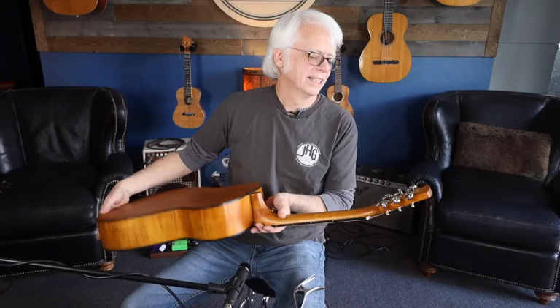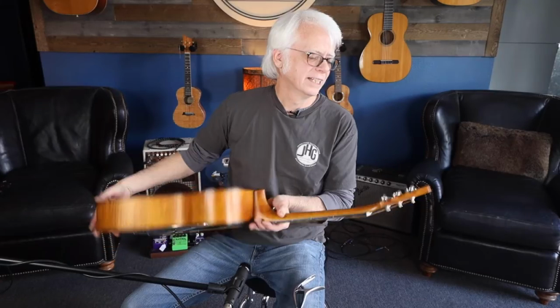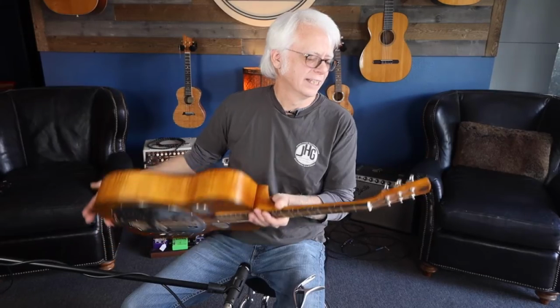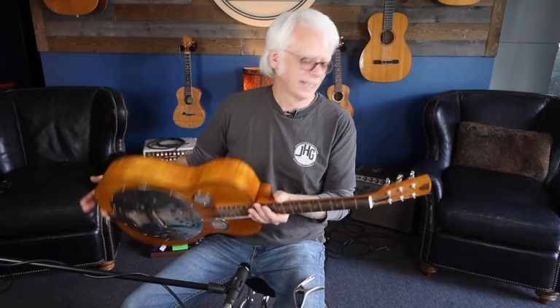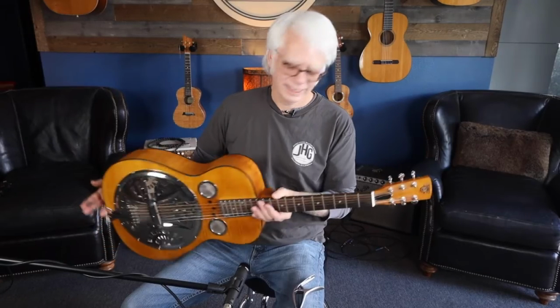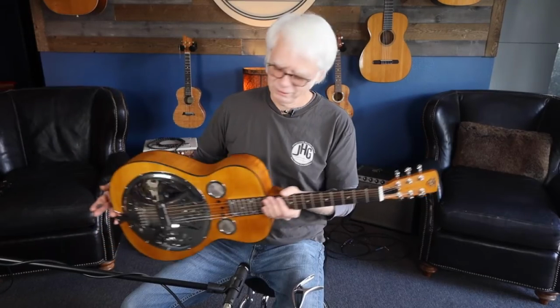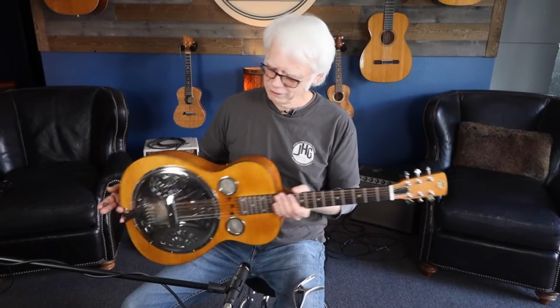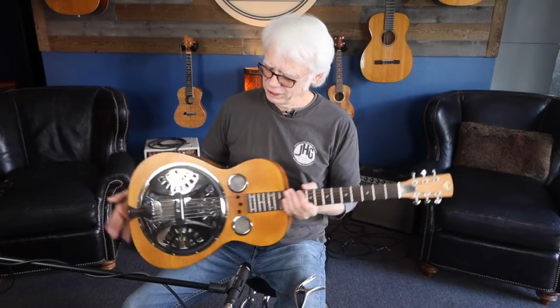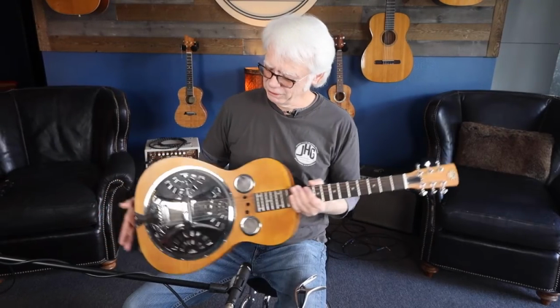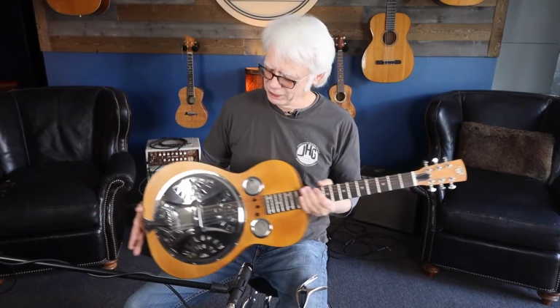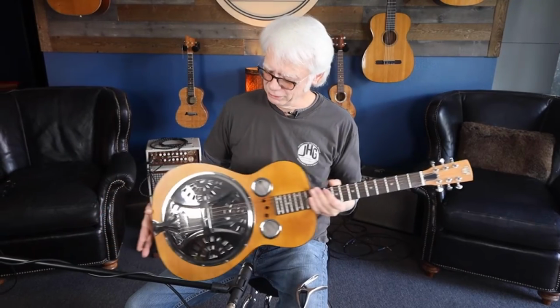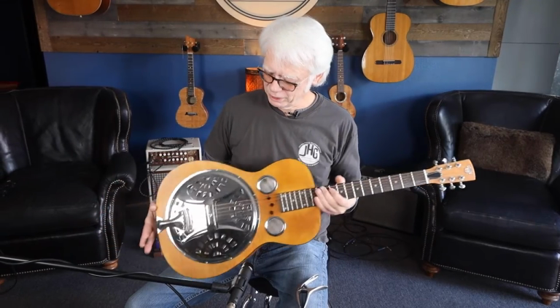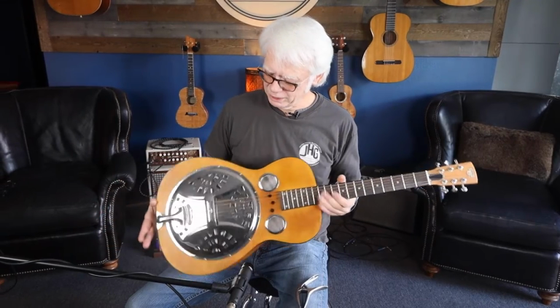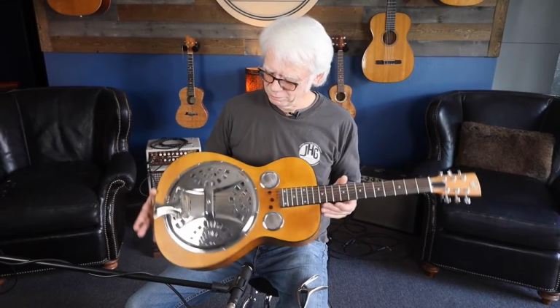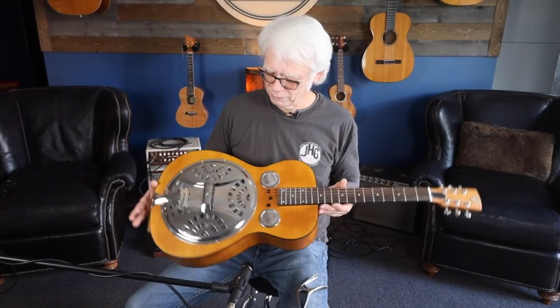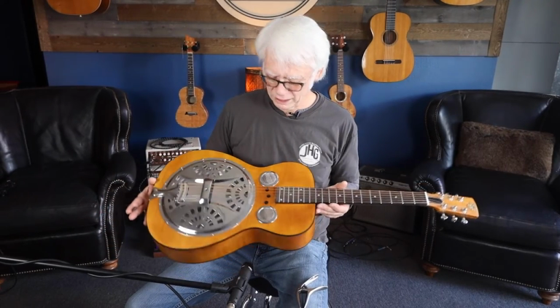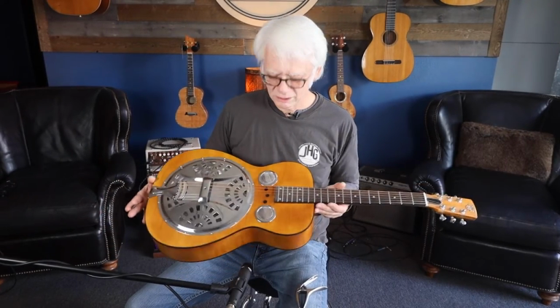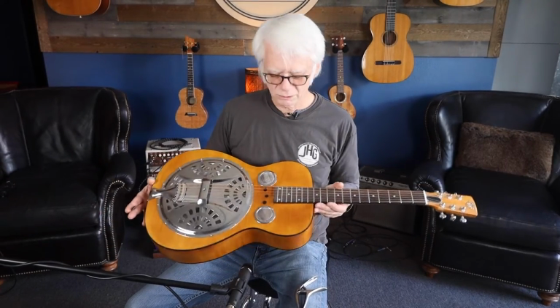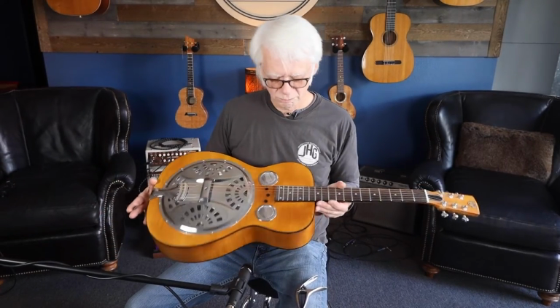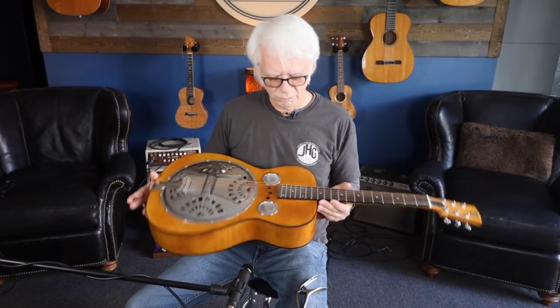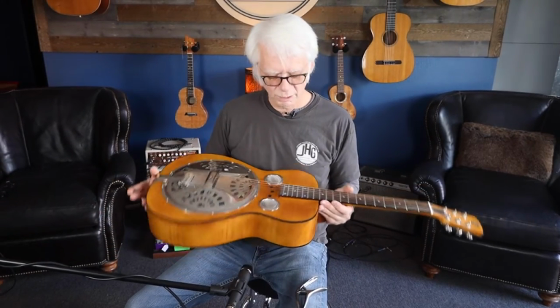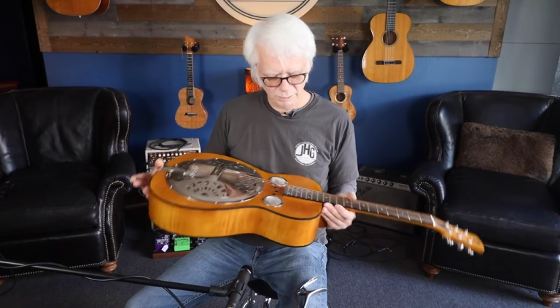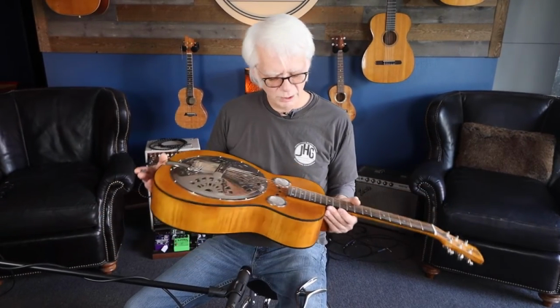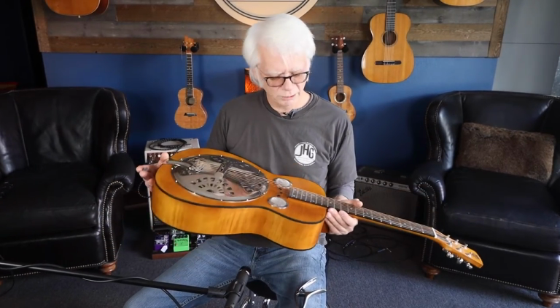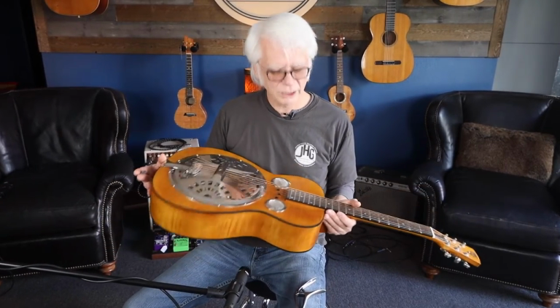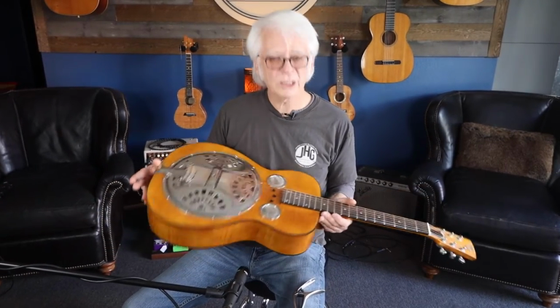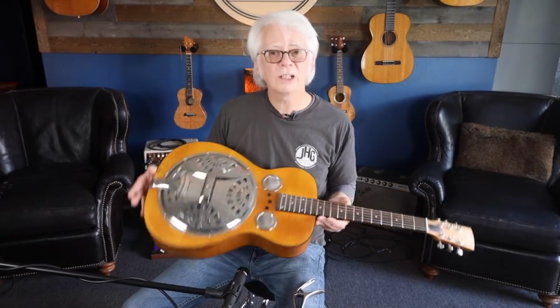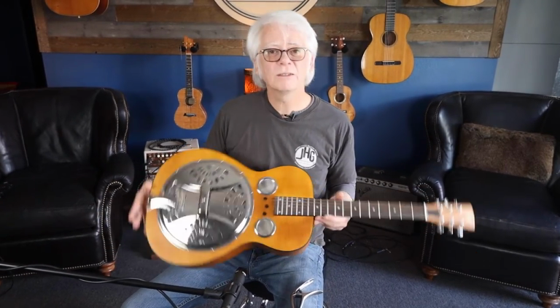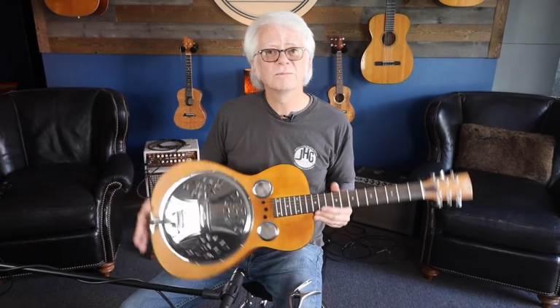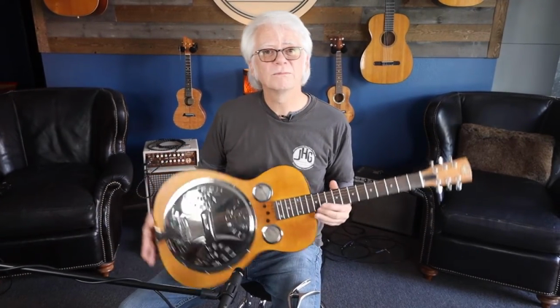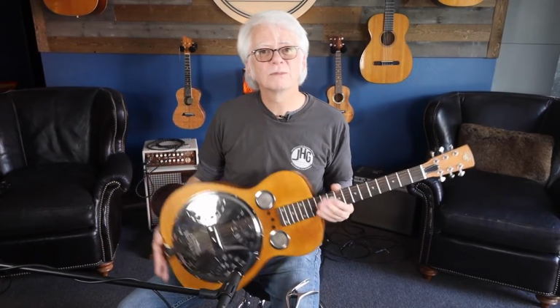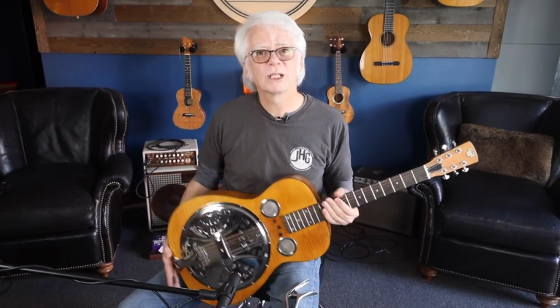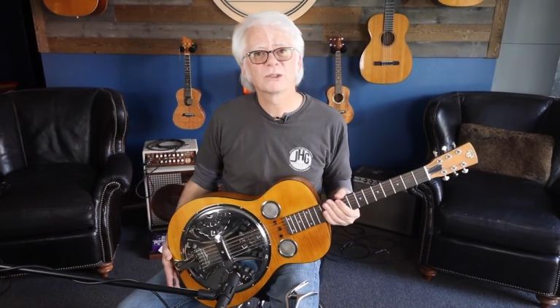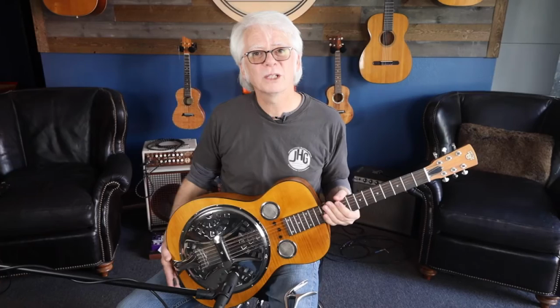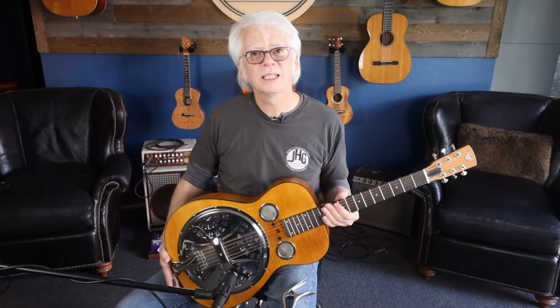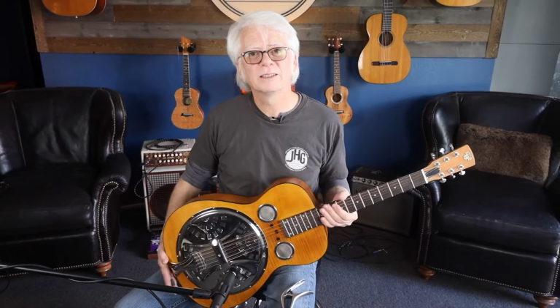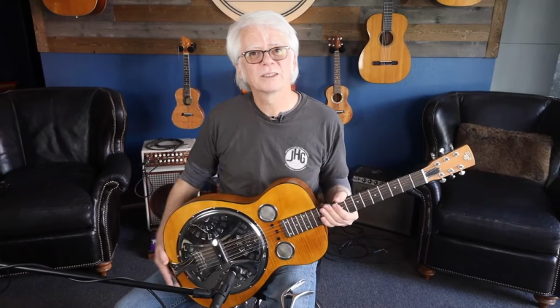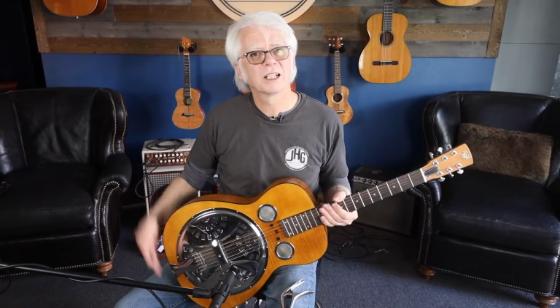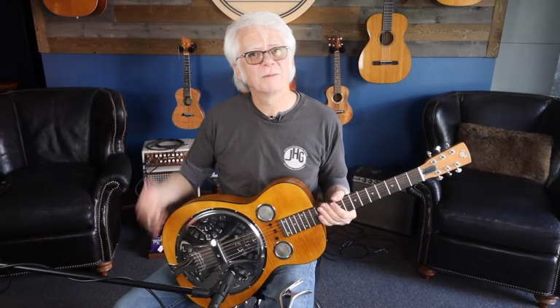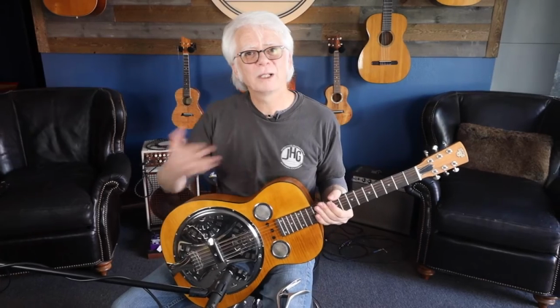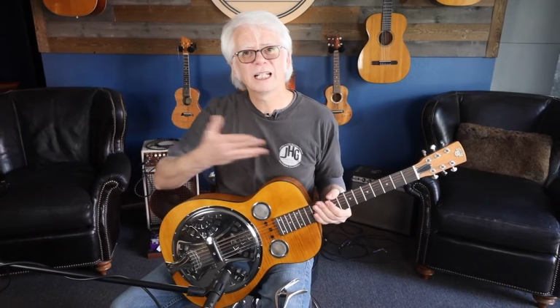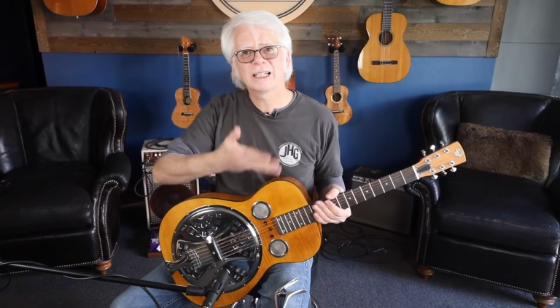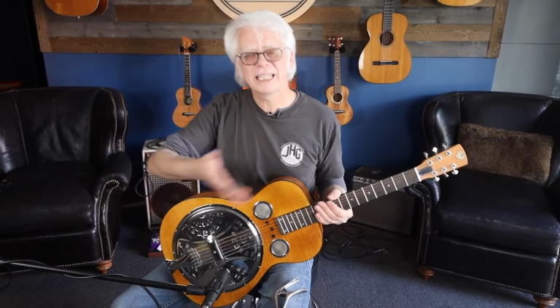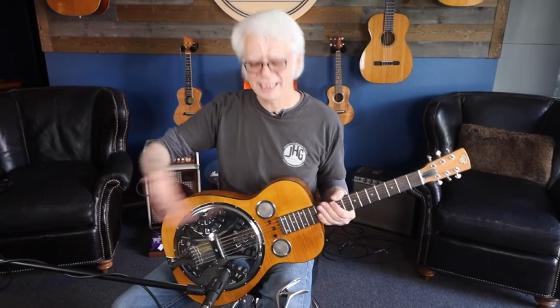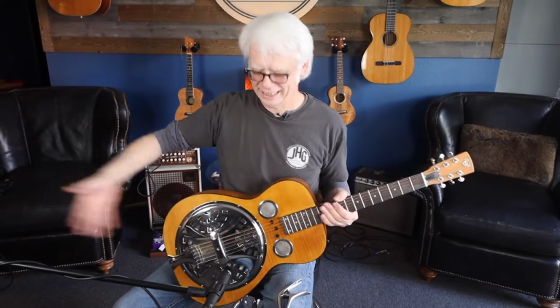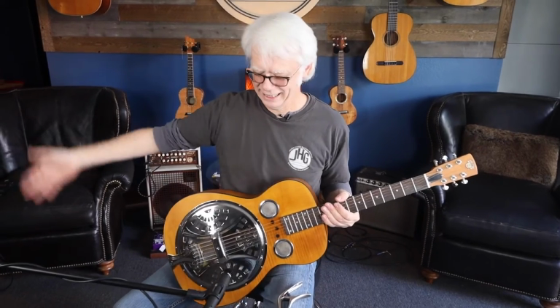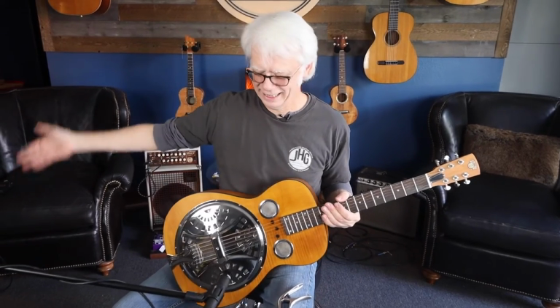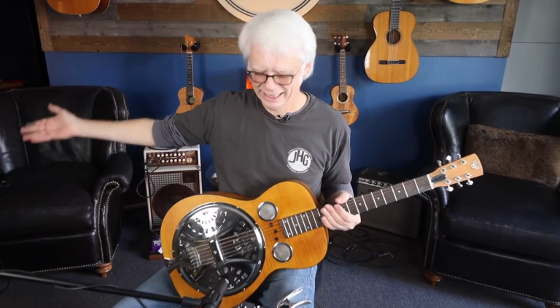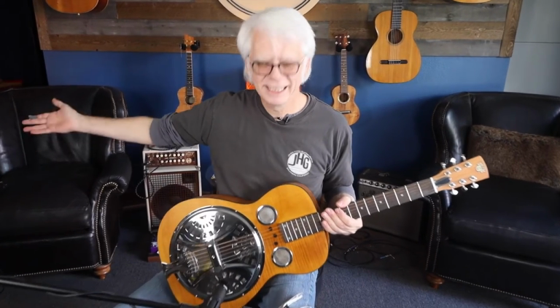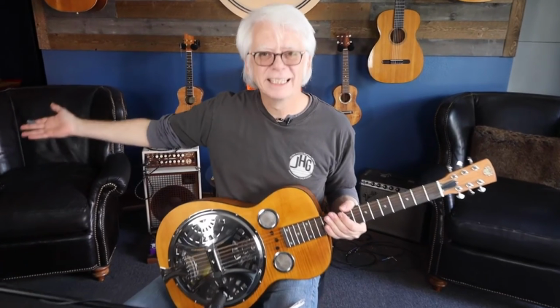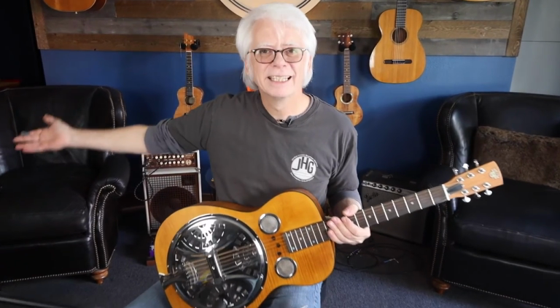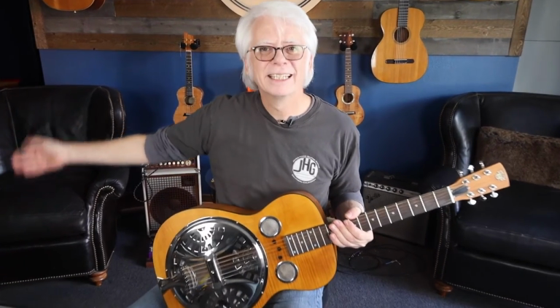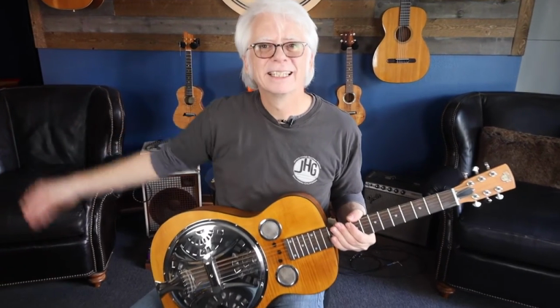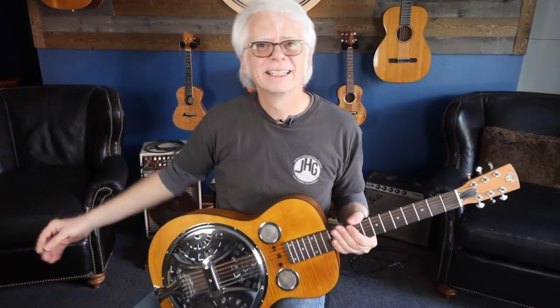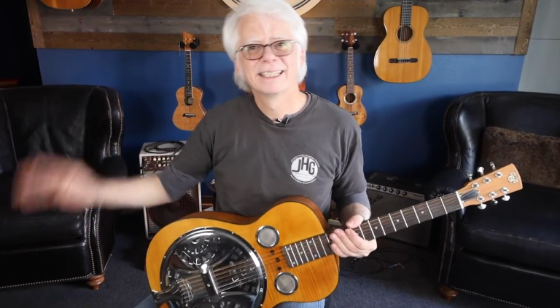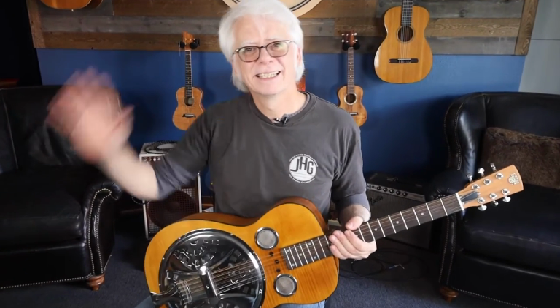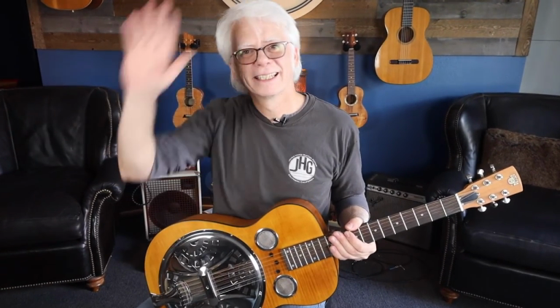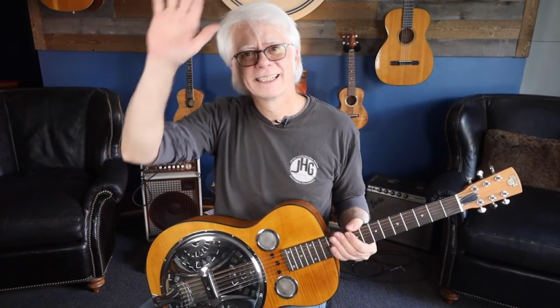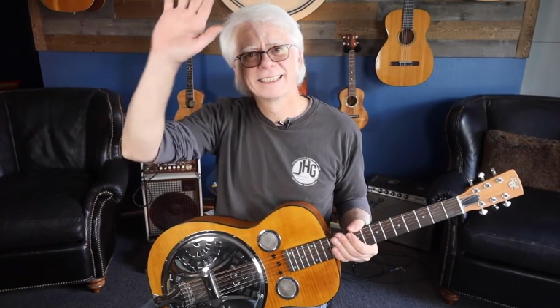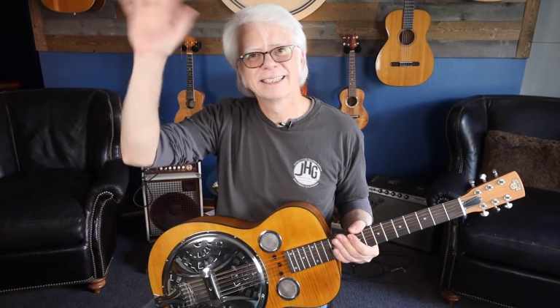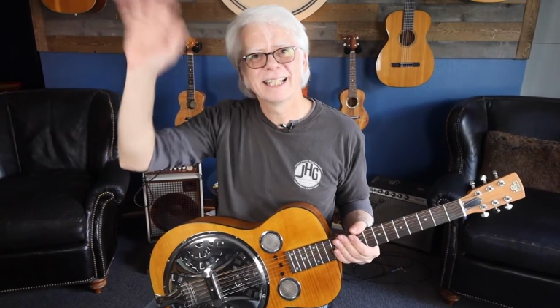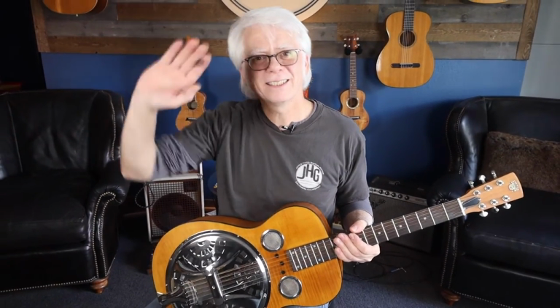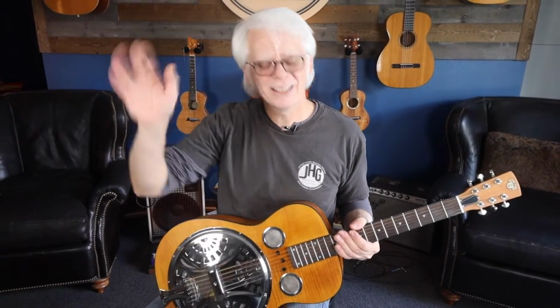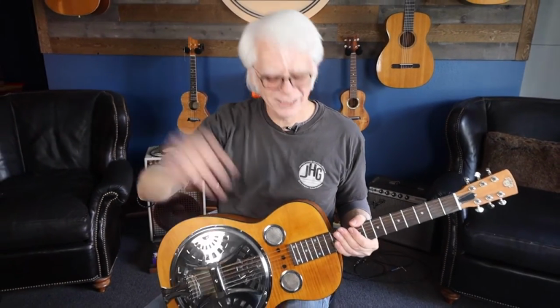It's a fairly recent one, but it's a beautiful guitar. Sounds great. Come on down and get it. Thanks John. See you guys later.